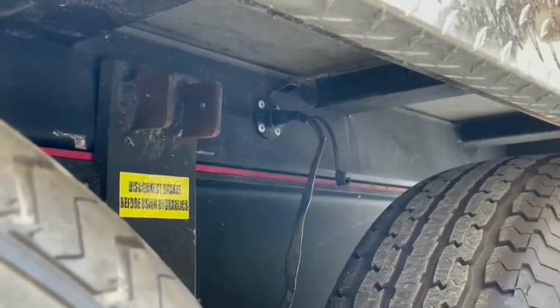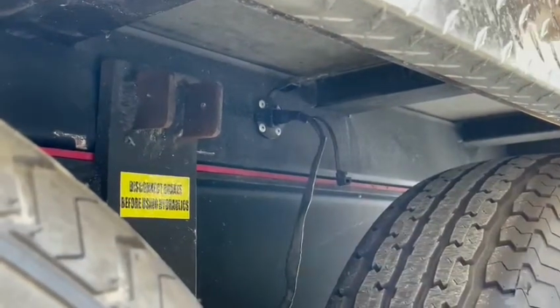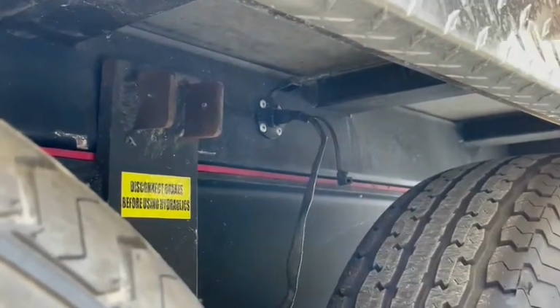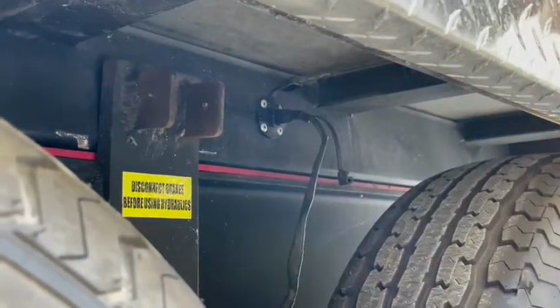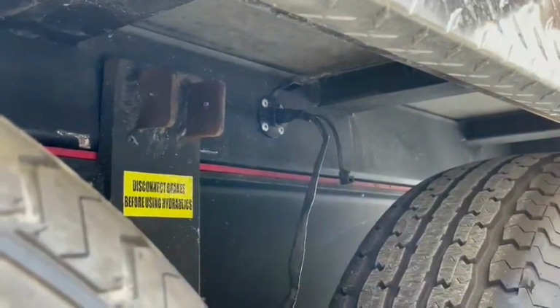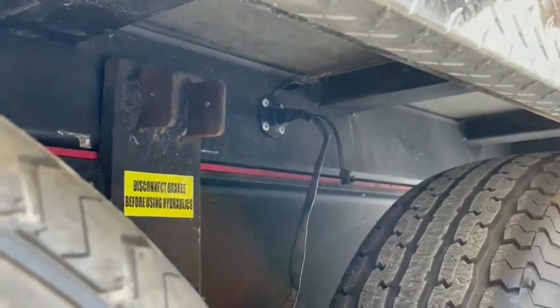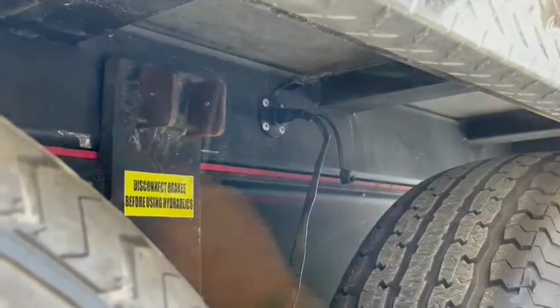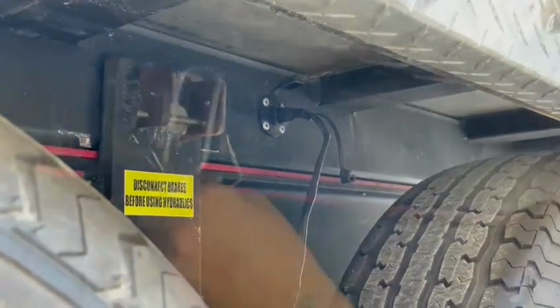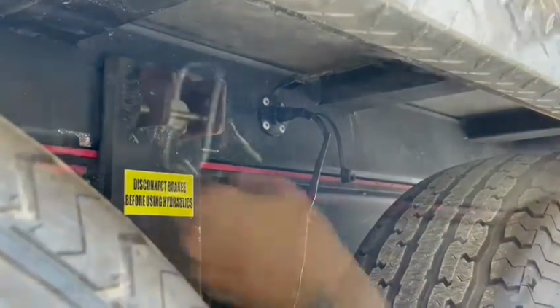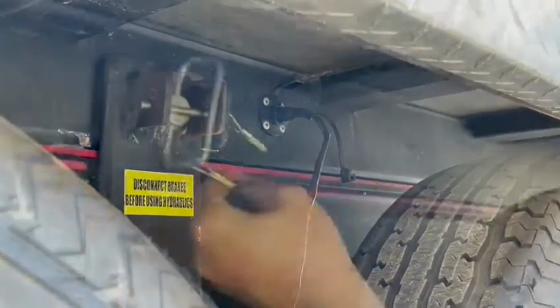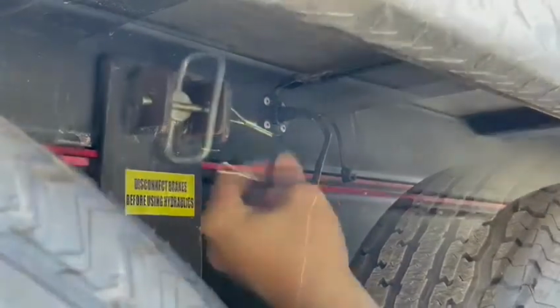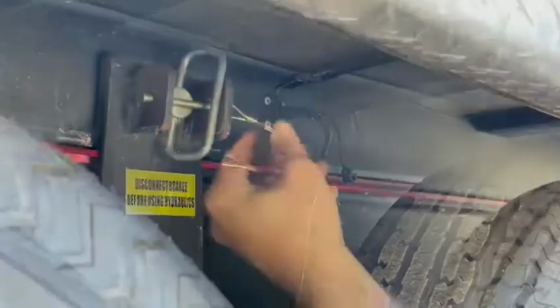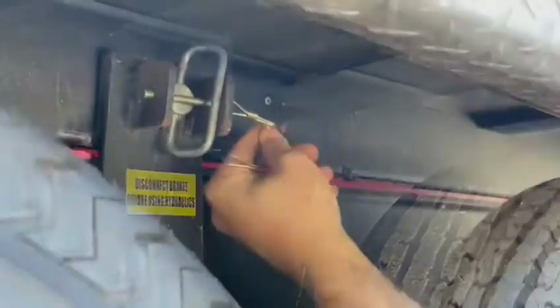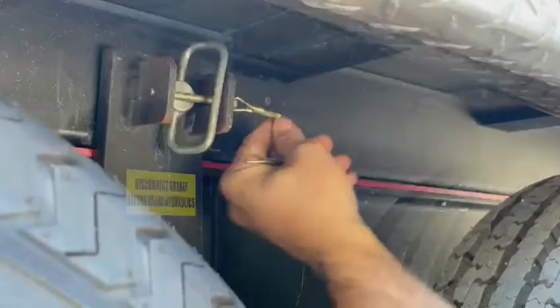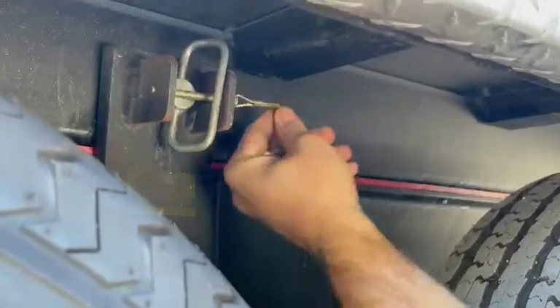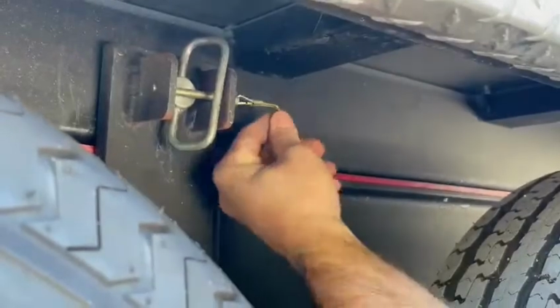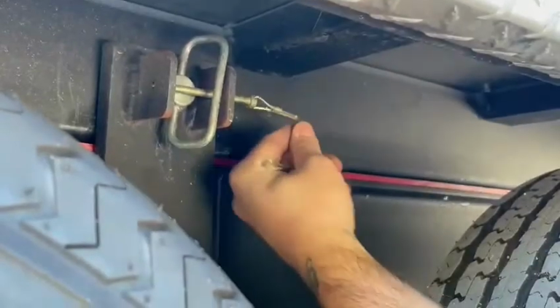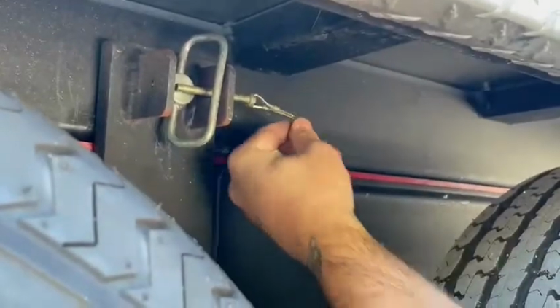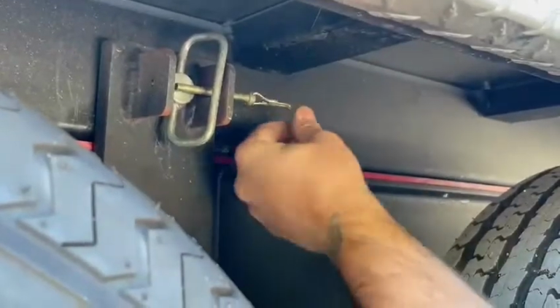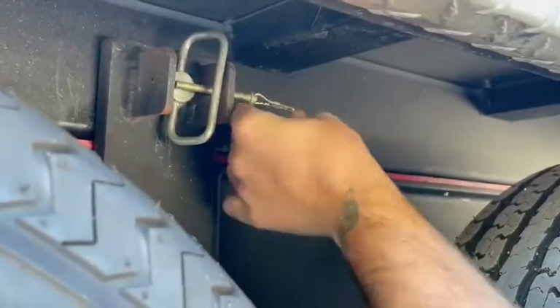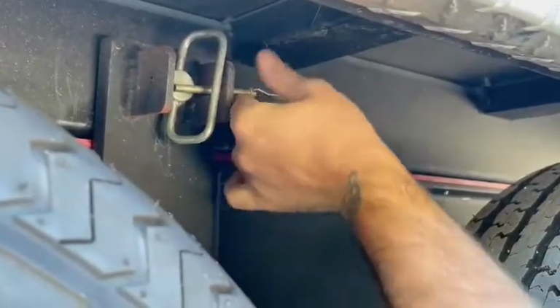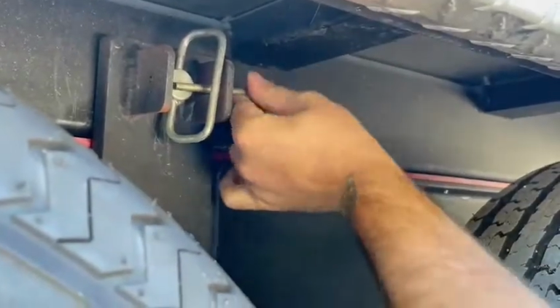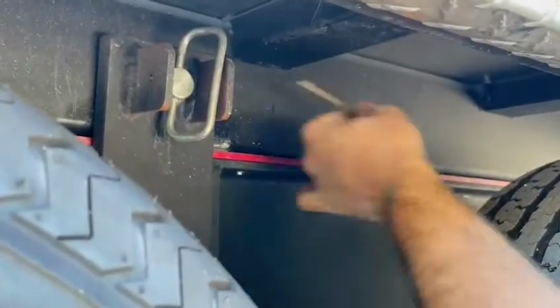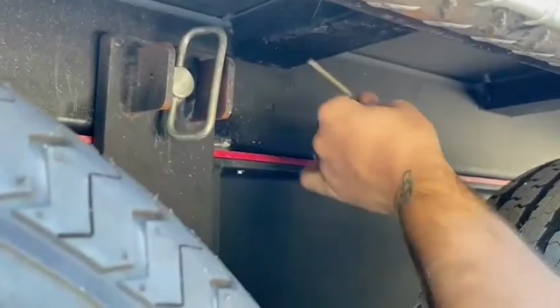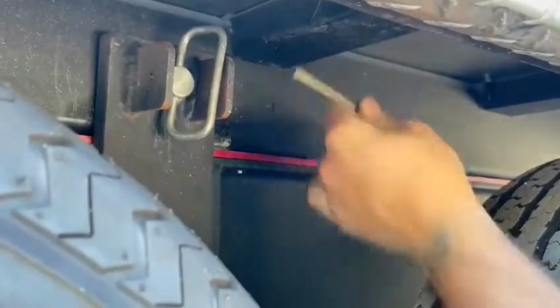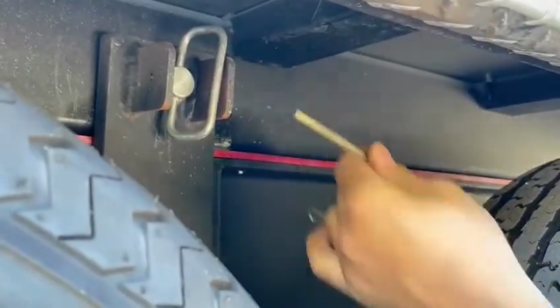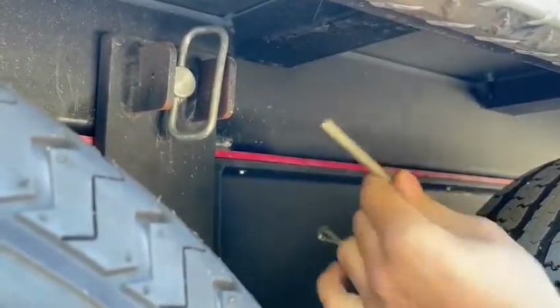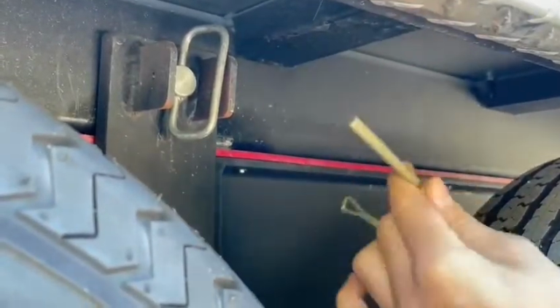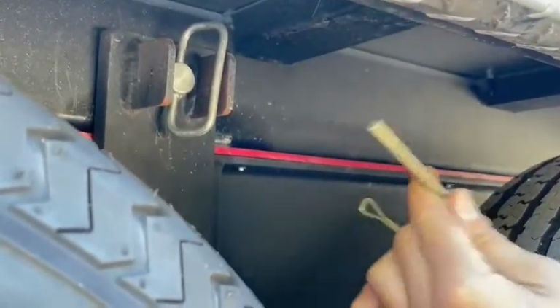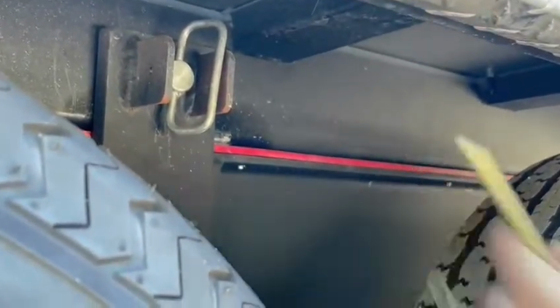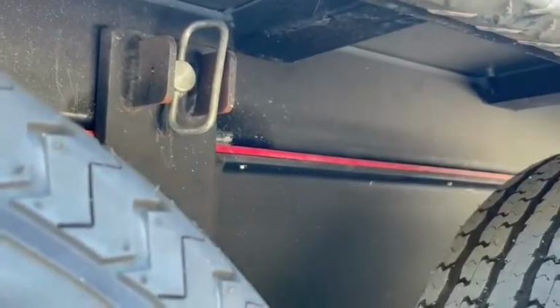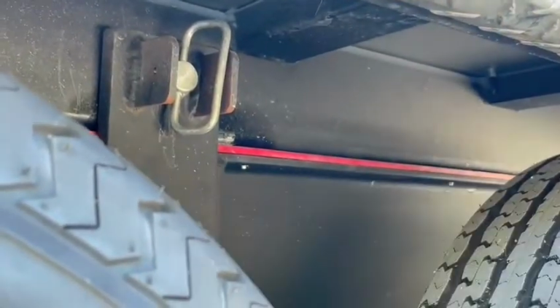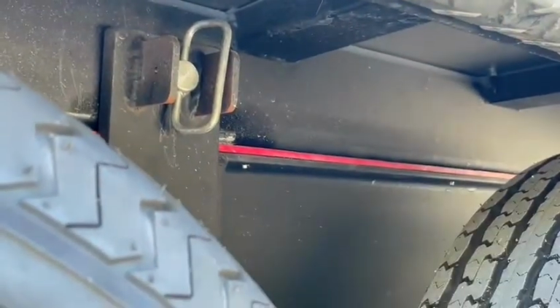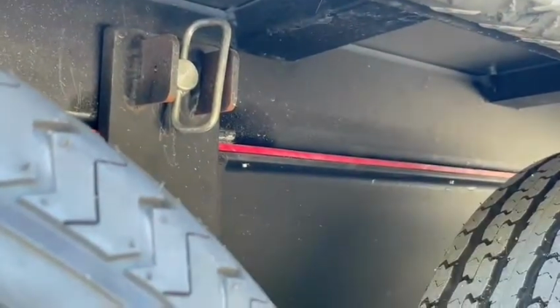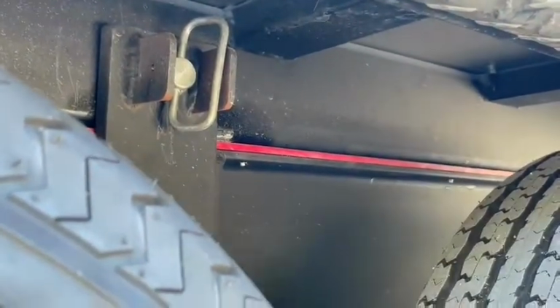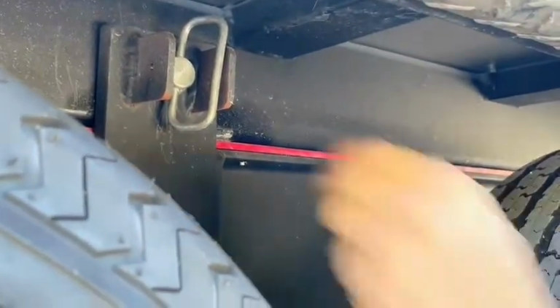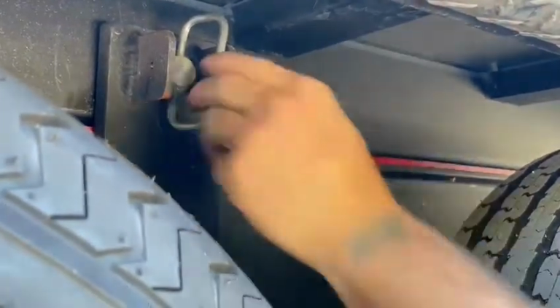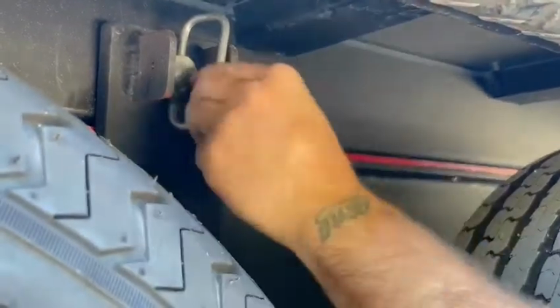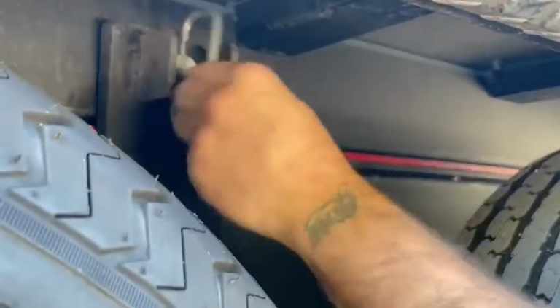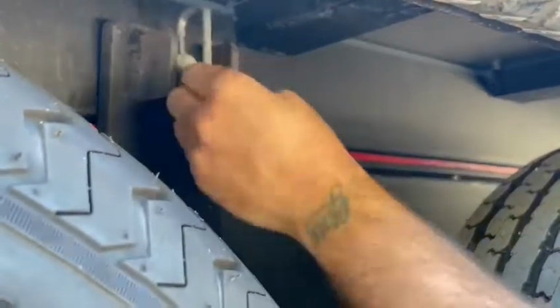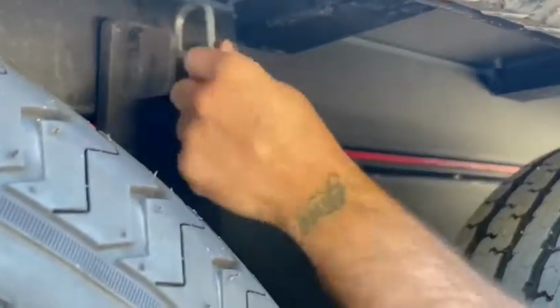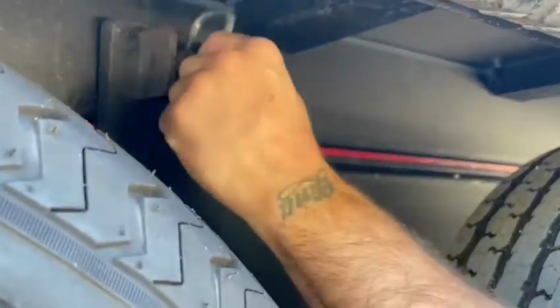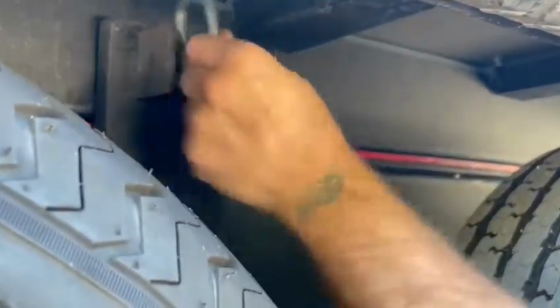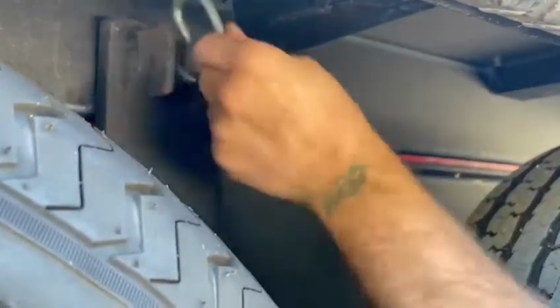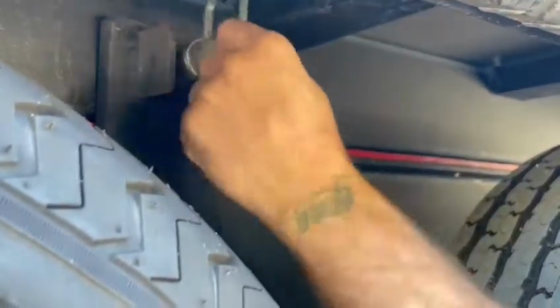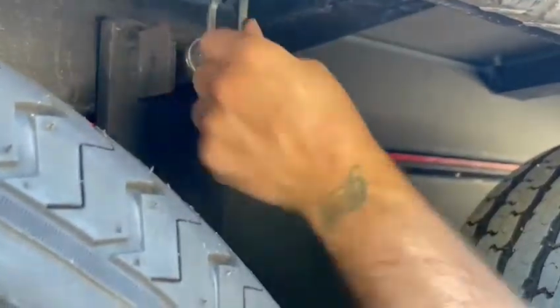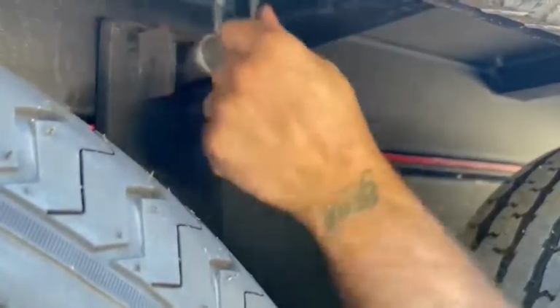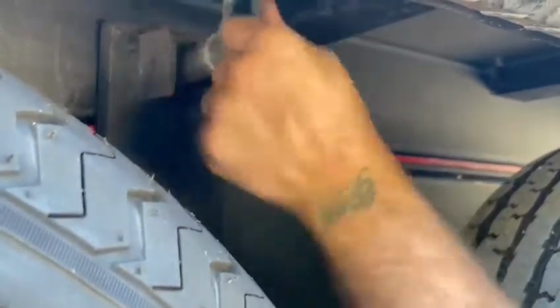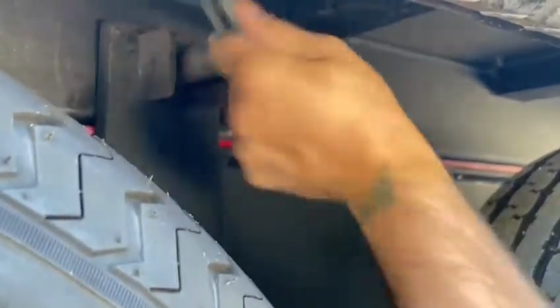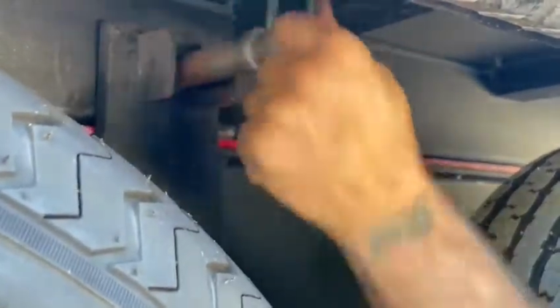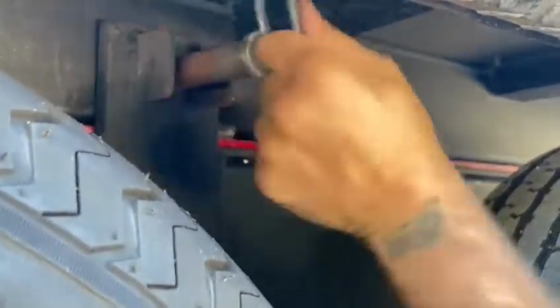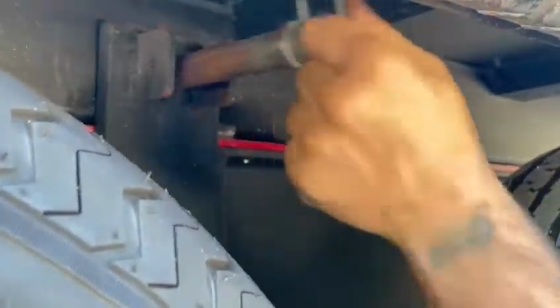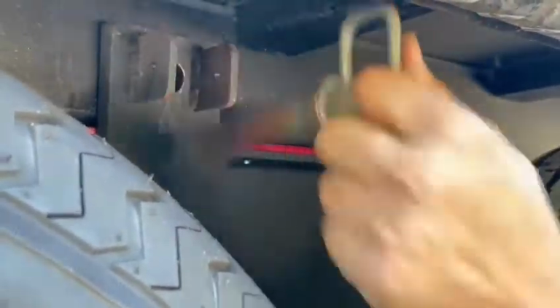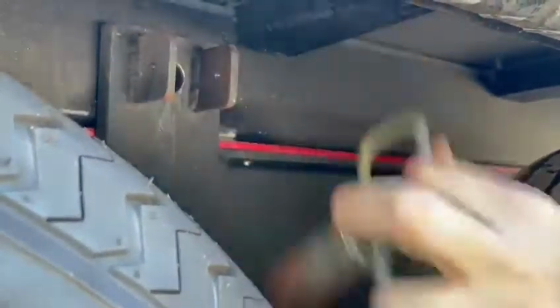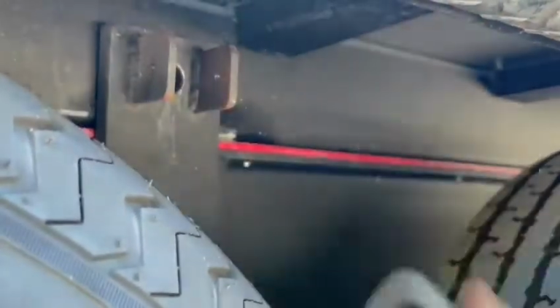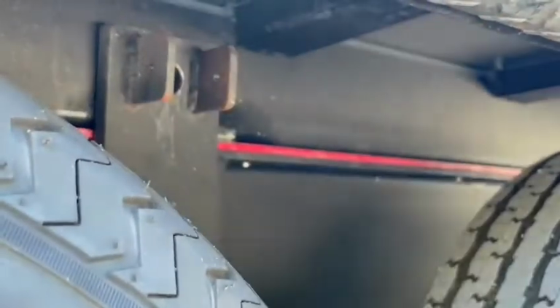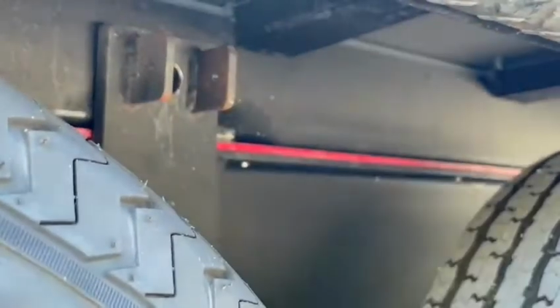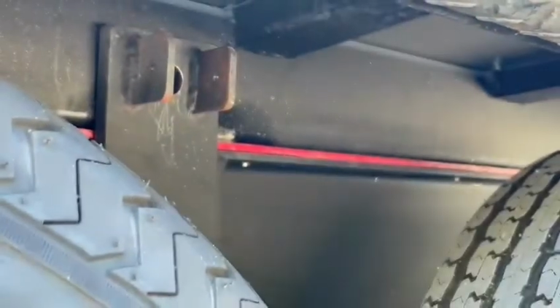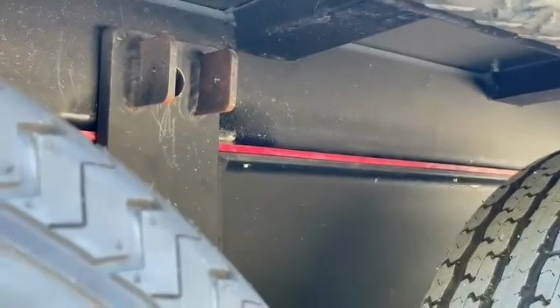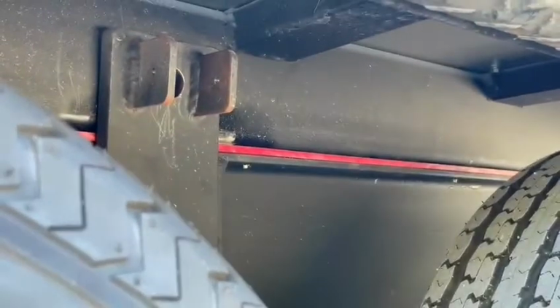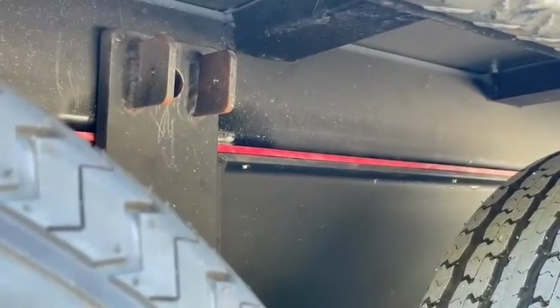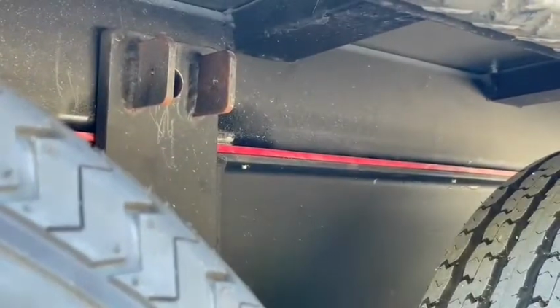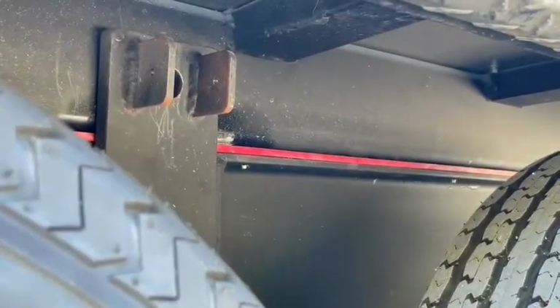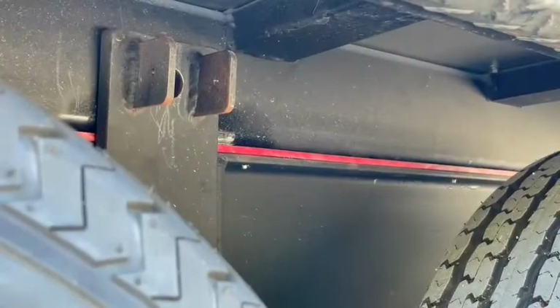Let's go to your side. Take out this small safety pin, and pull out the big pin.